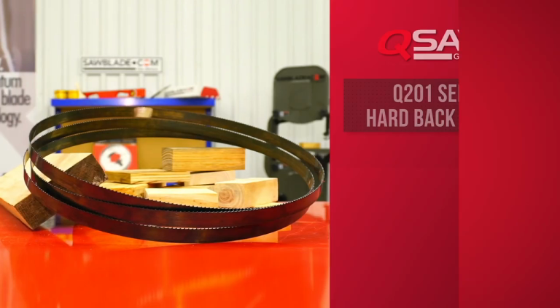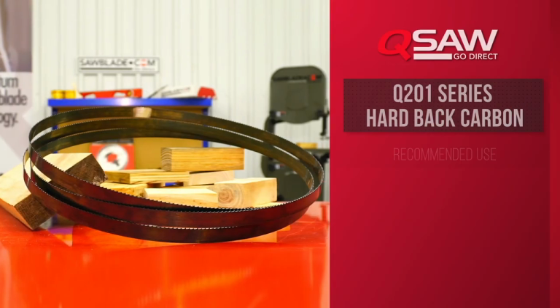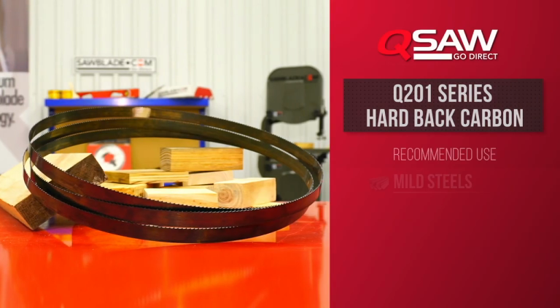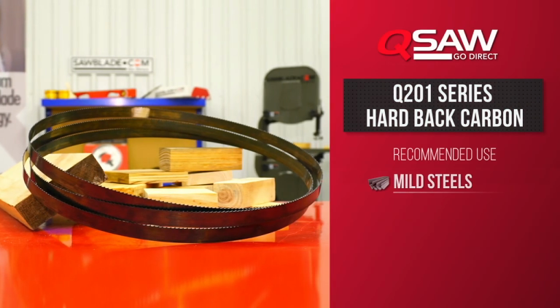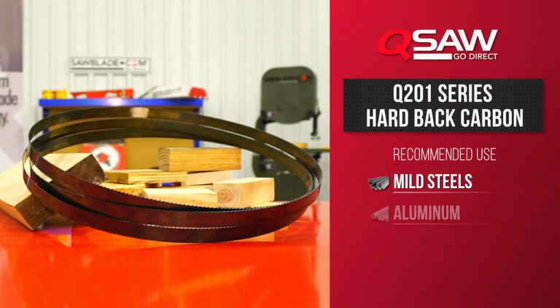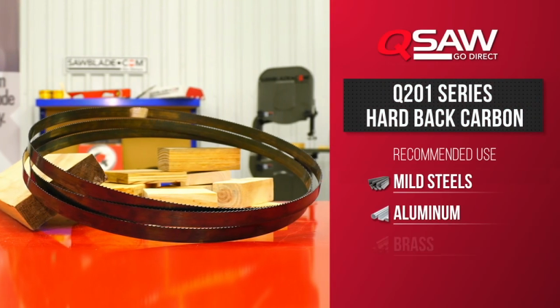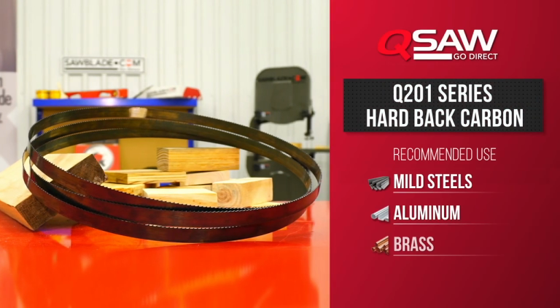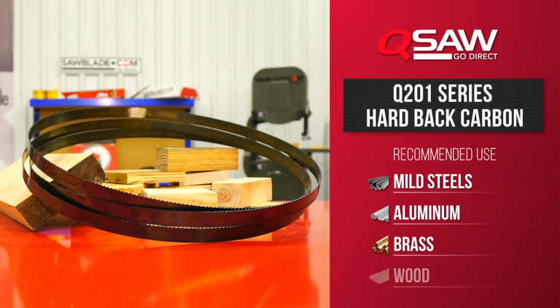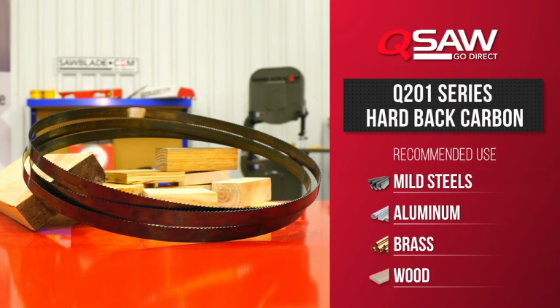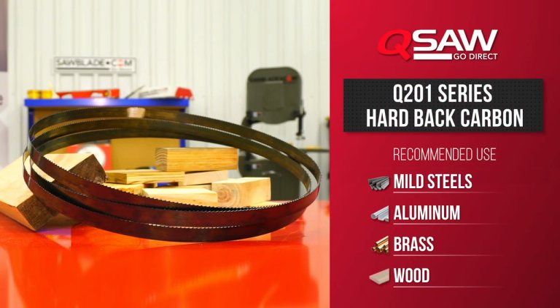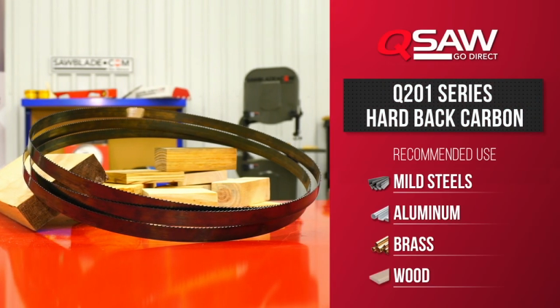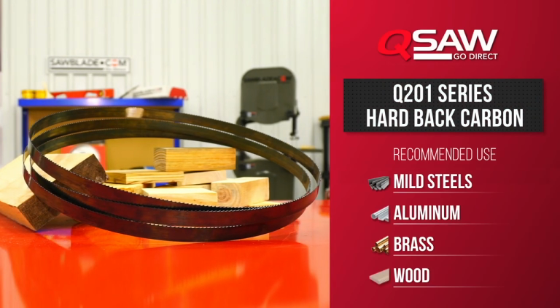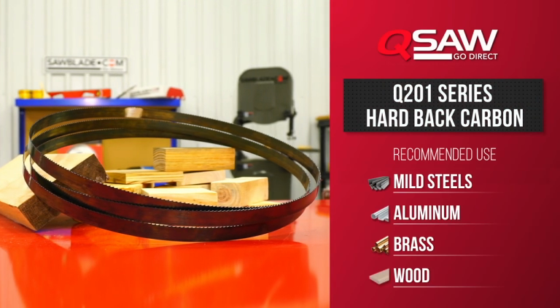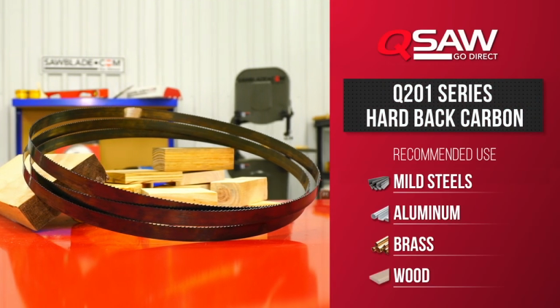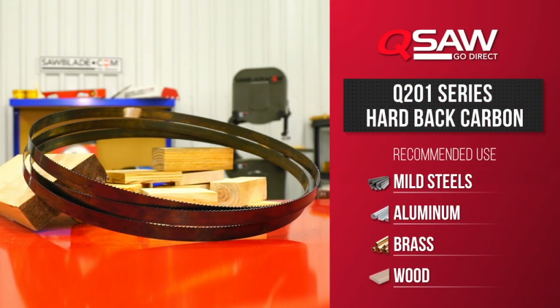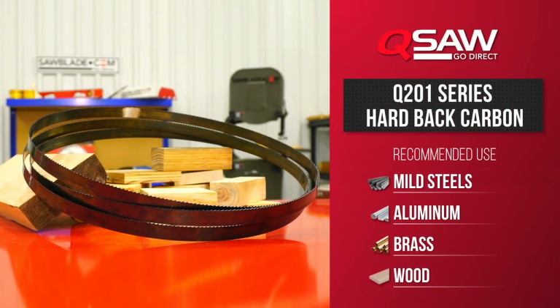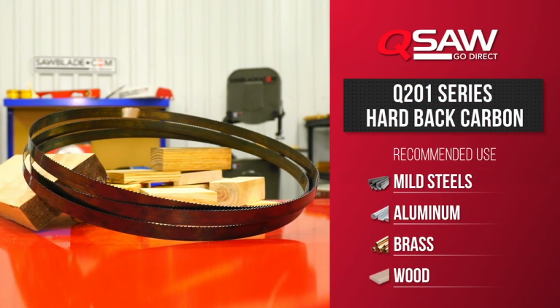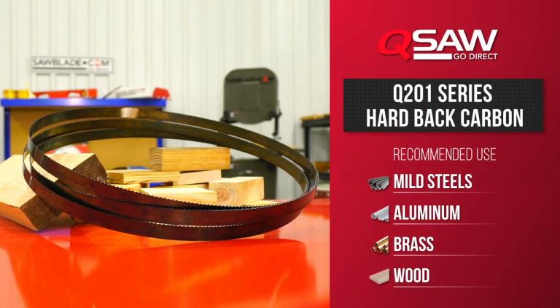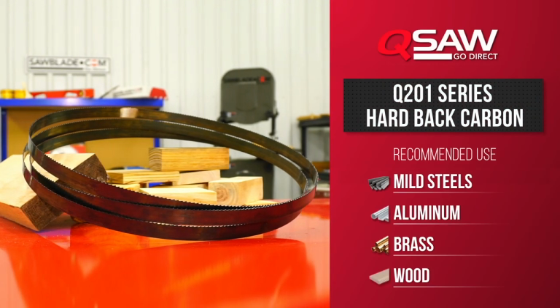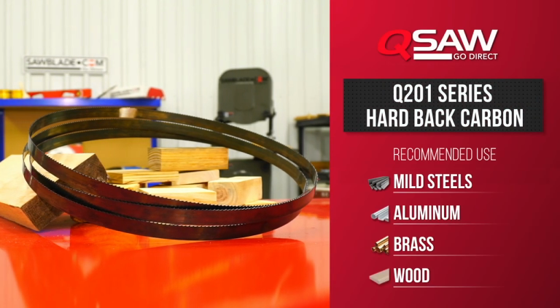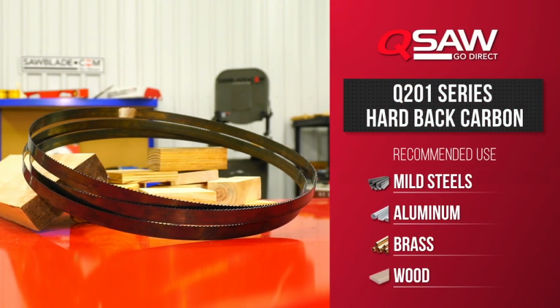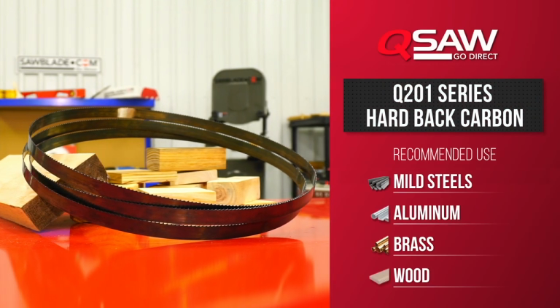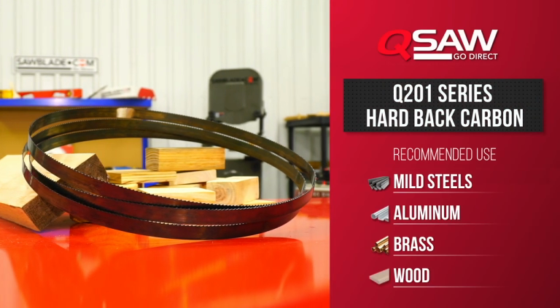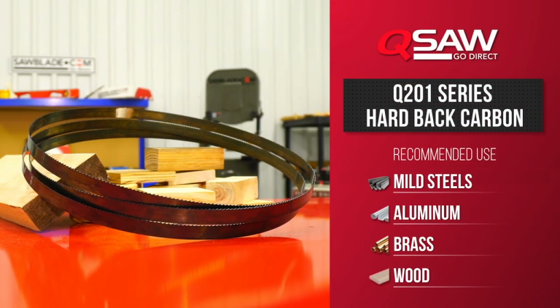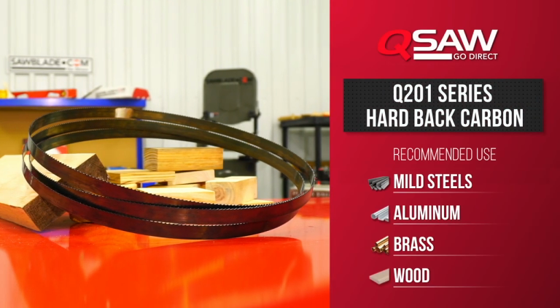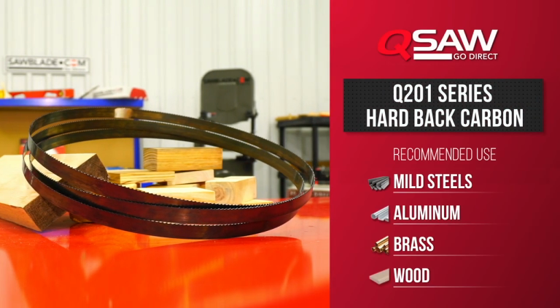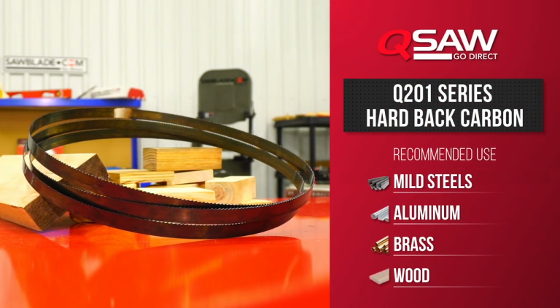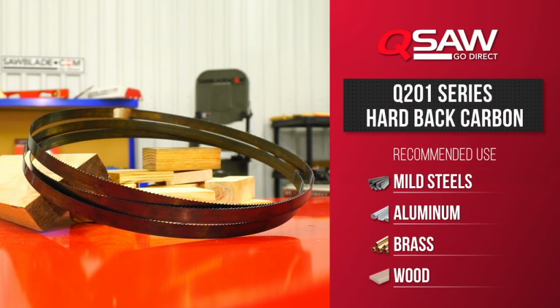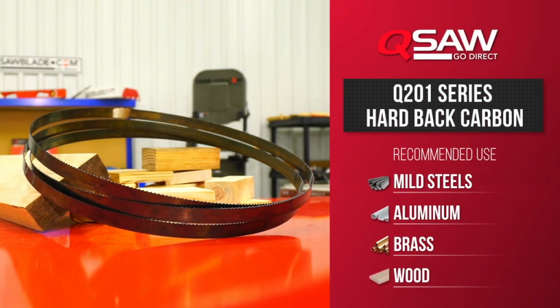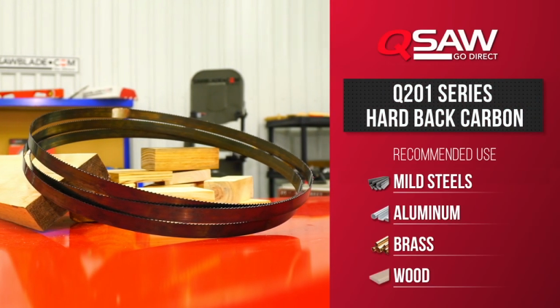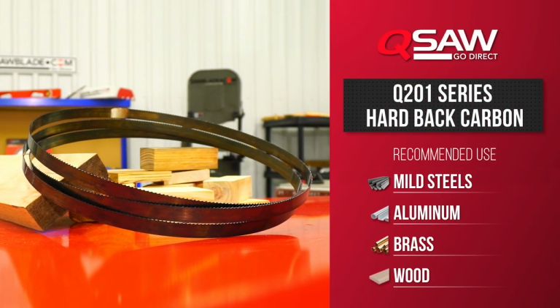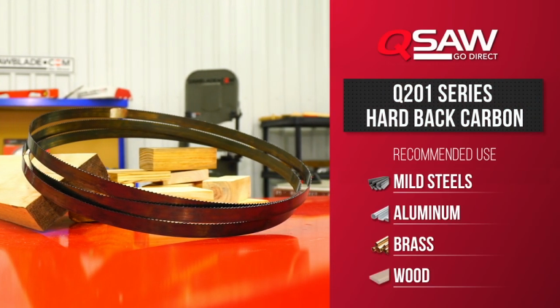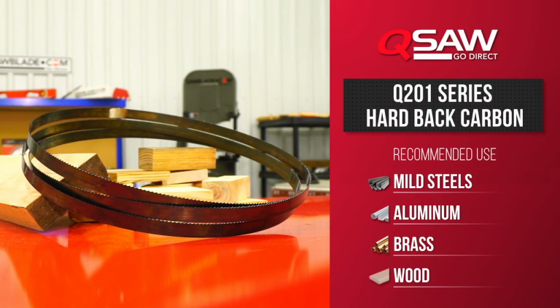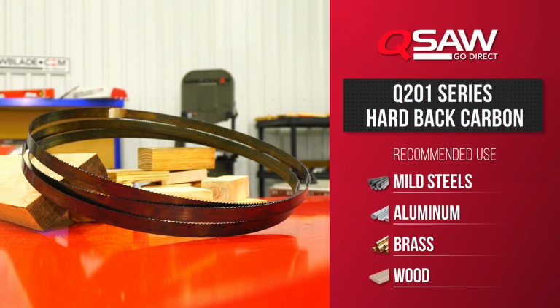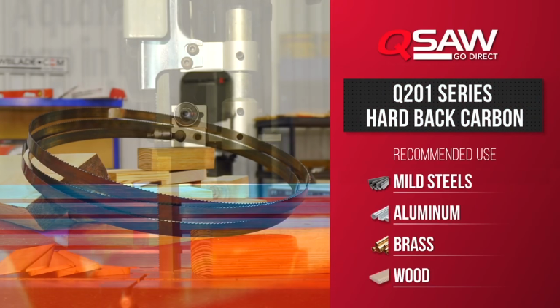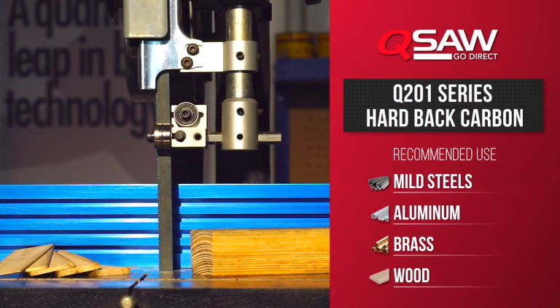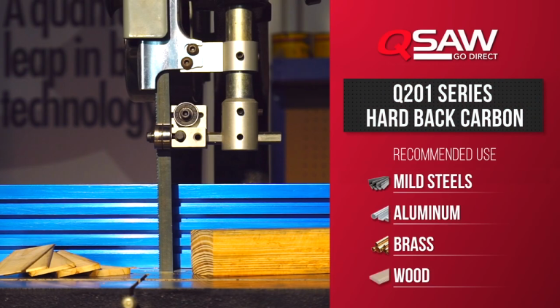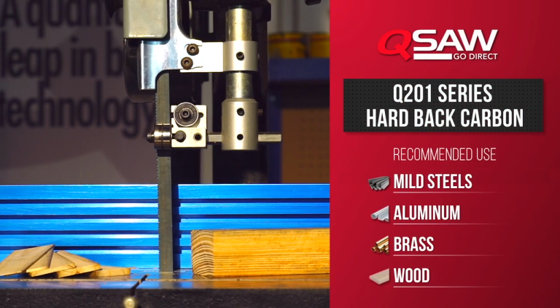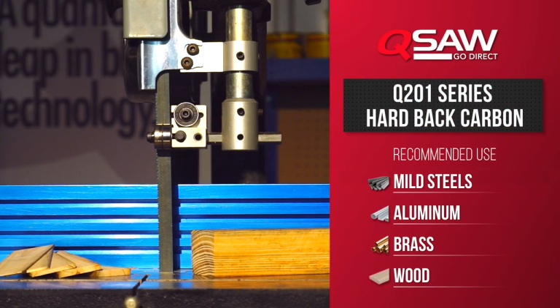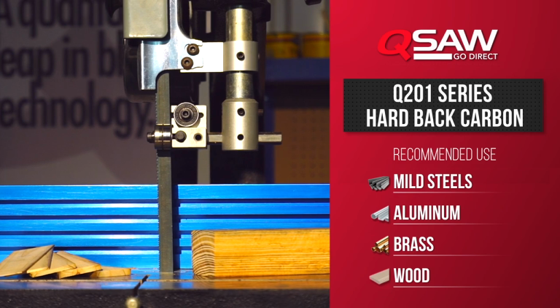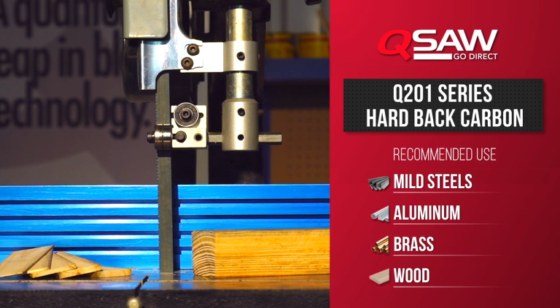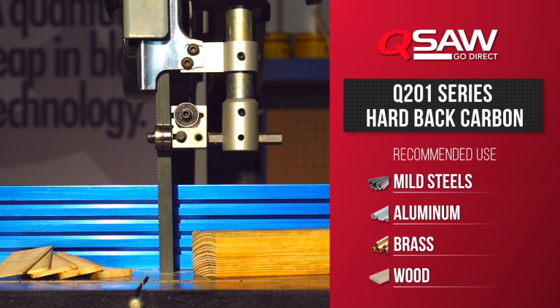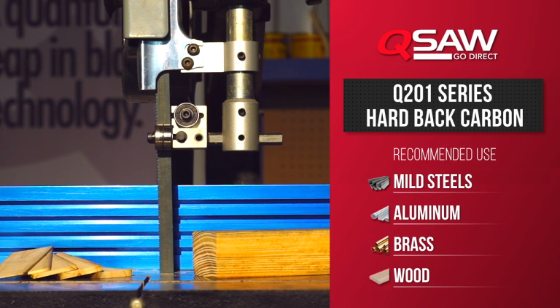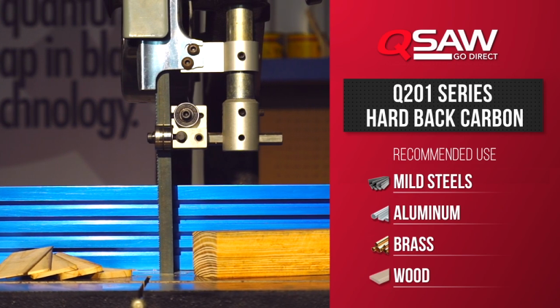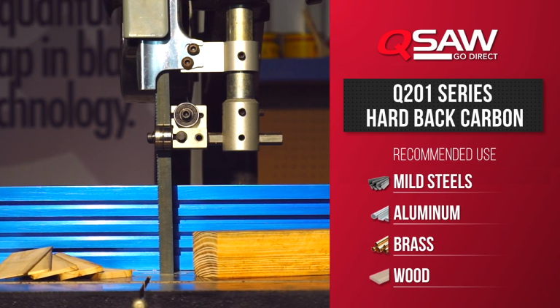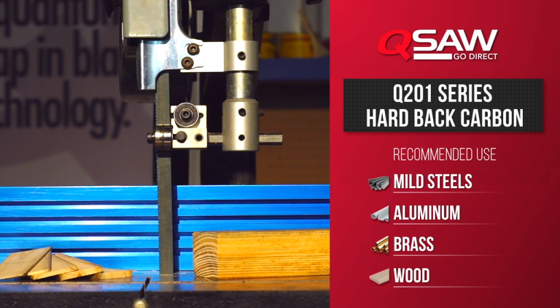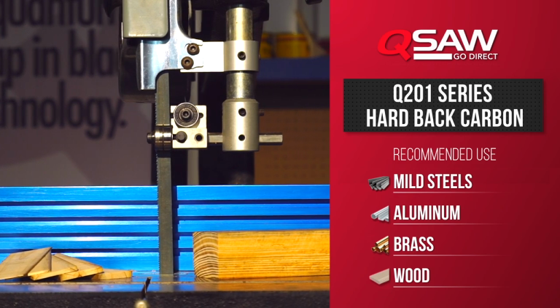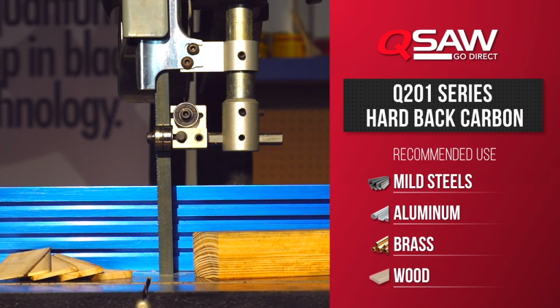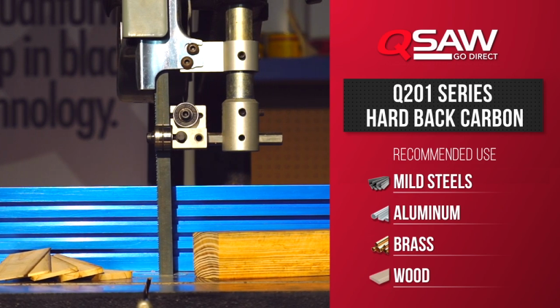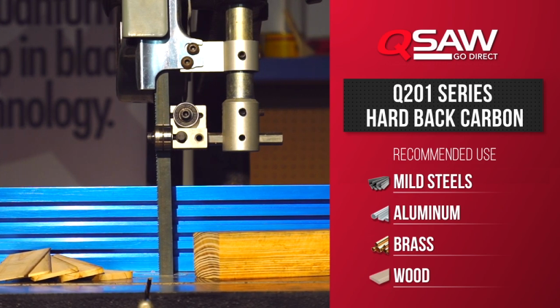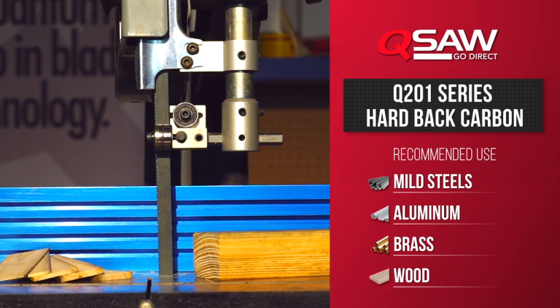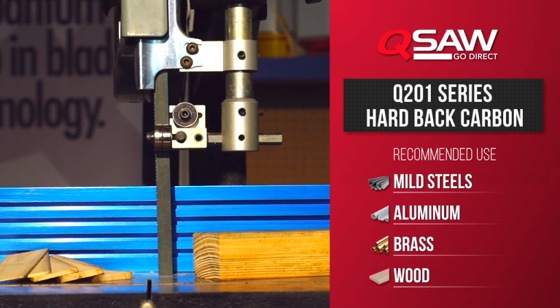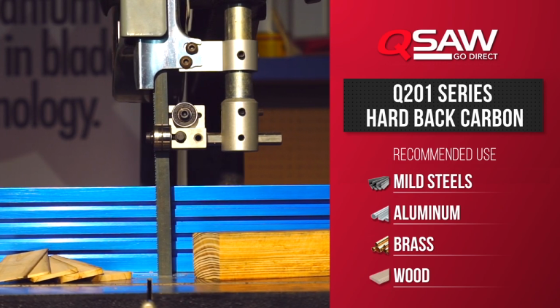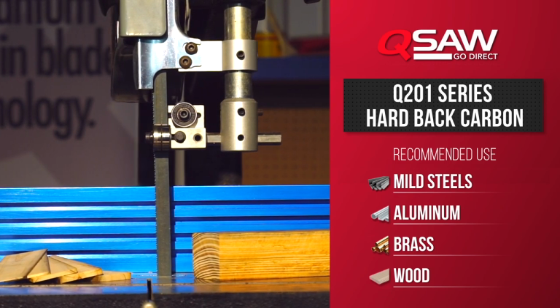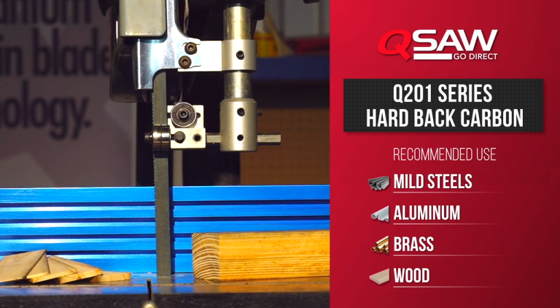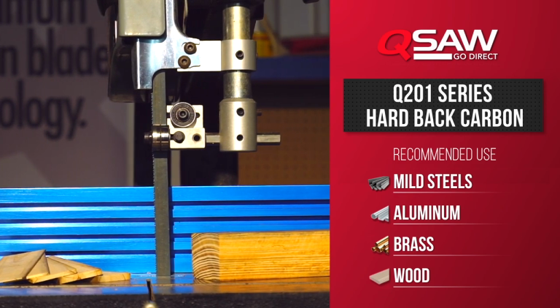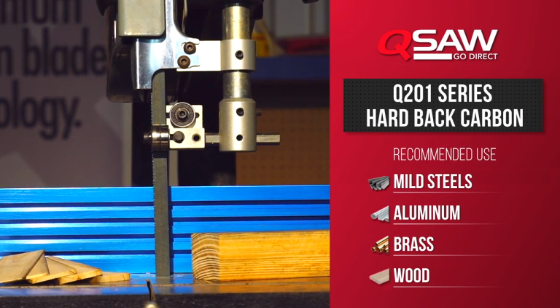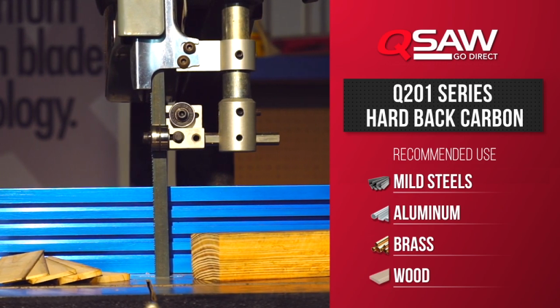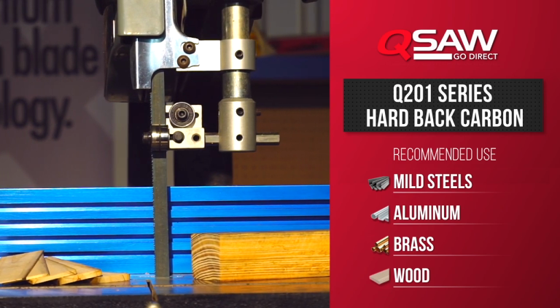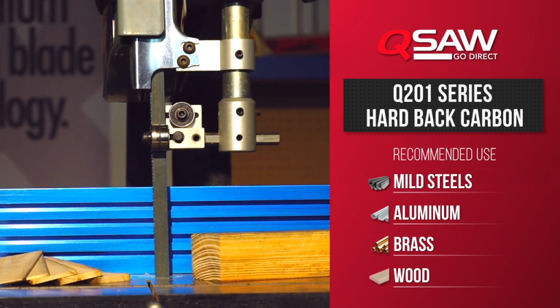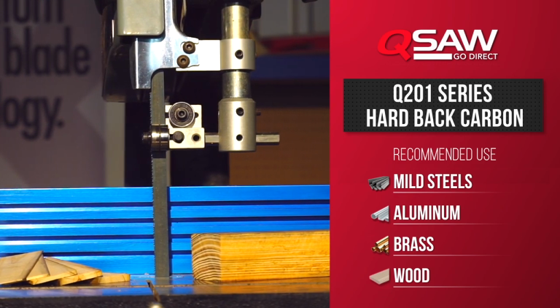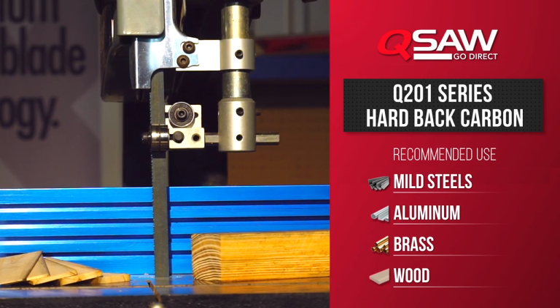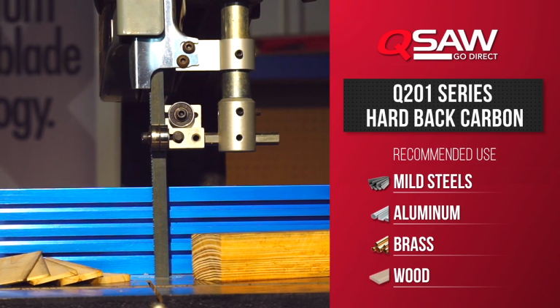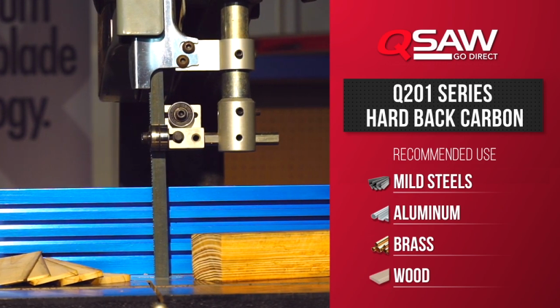Our Q201 series blade provides users with low cost per cut in mild steels, aluminum, brass, wood, and plastic applications.